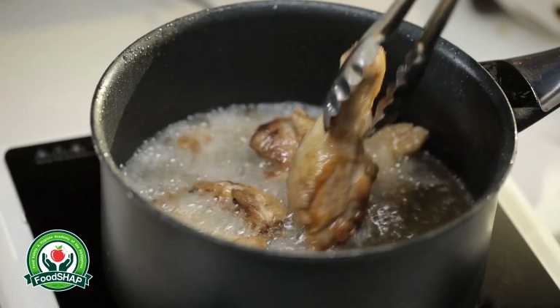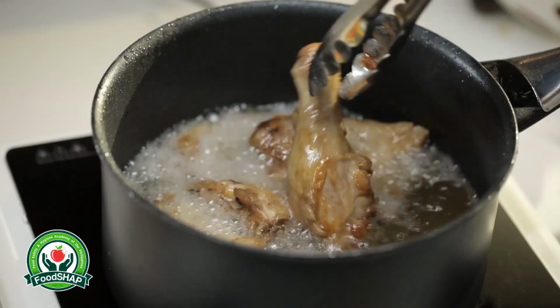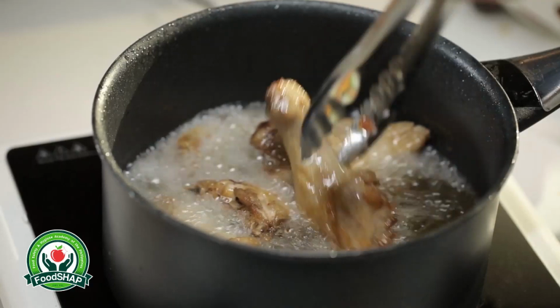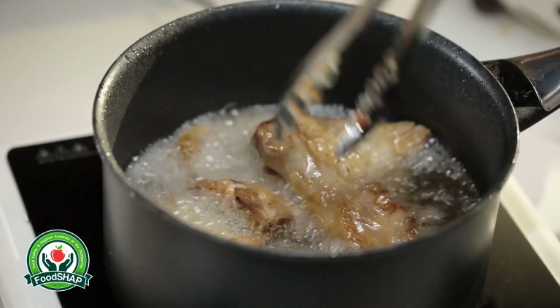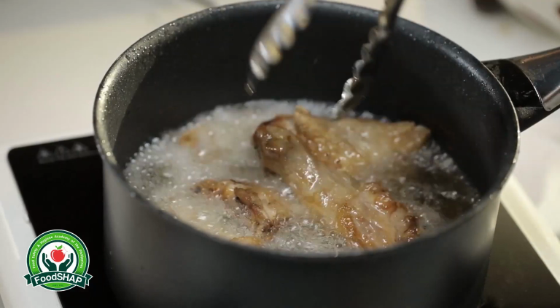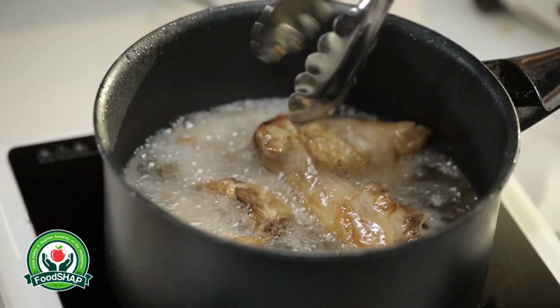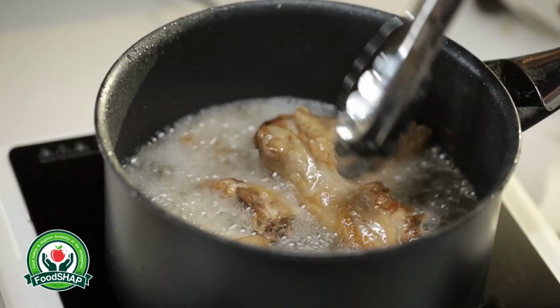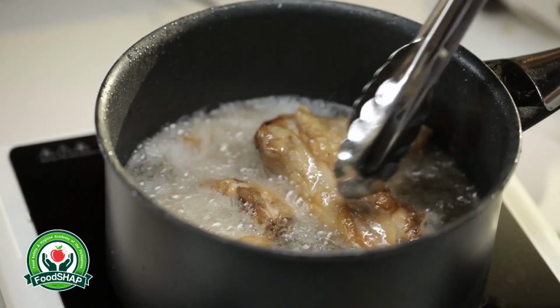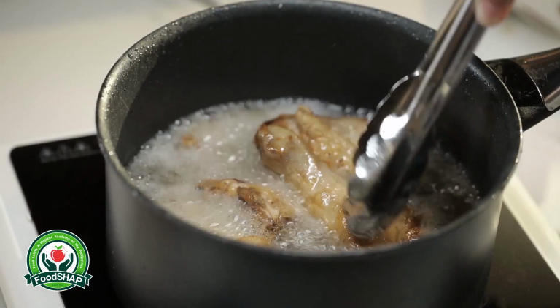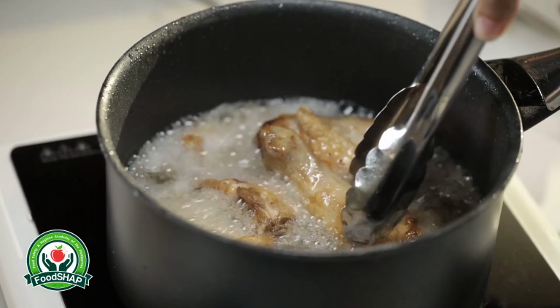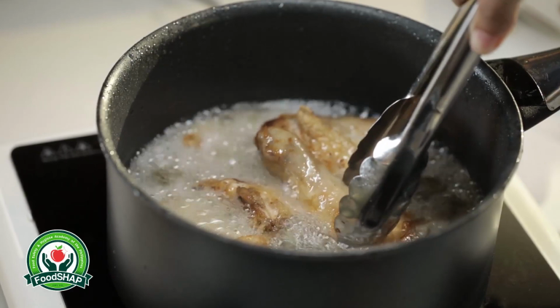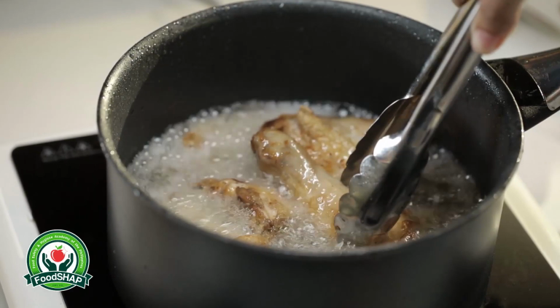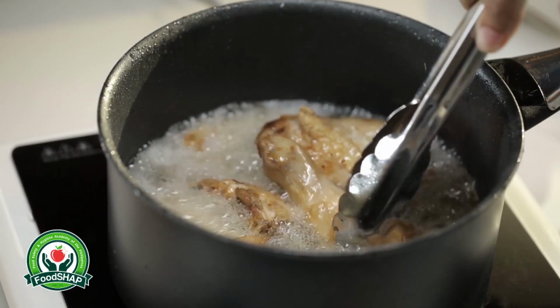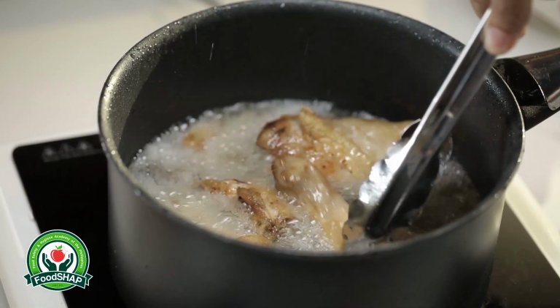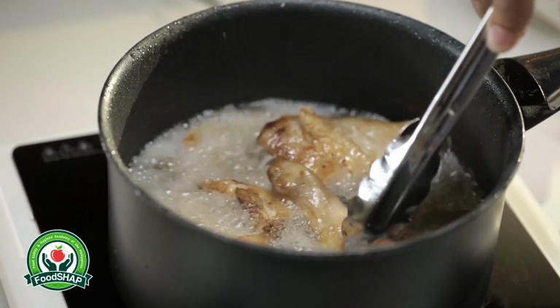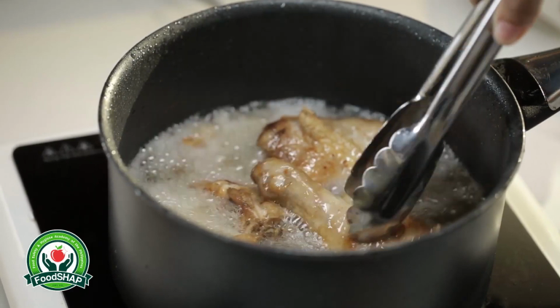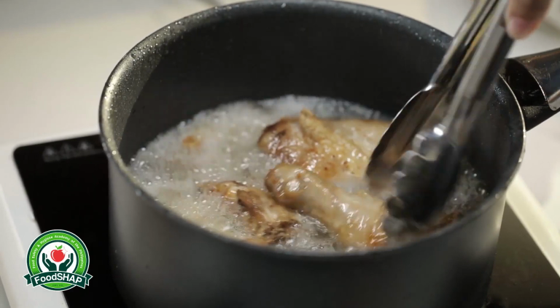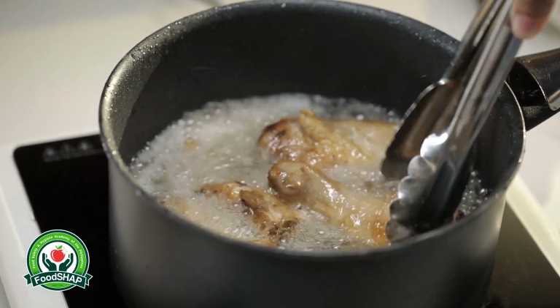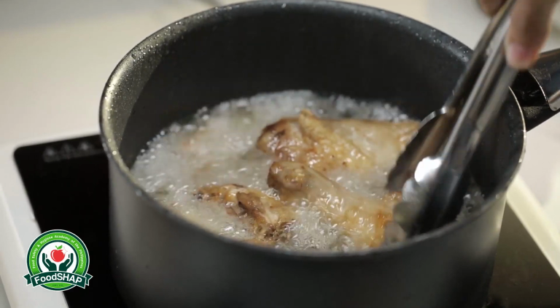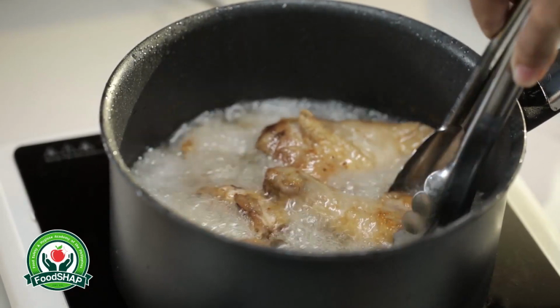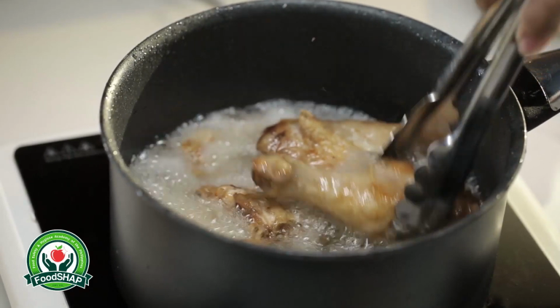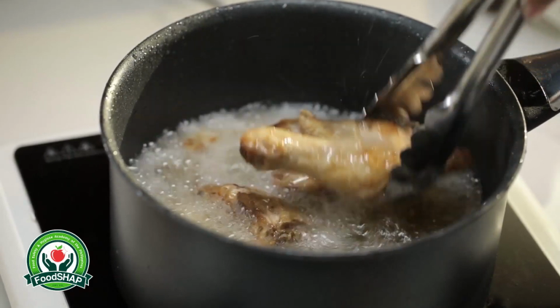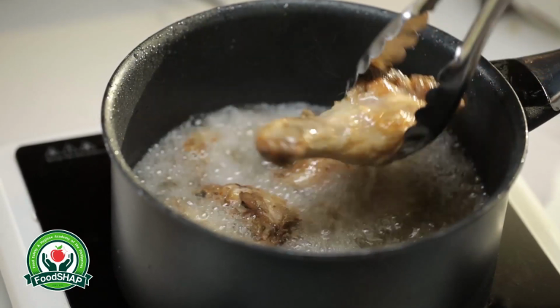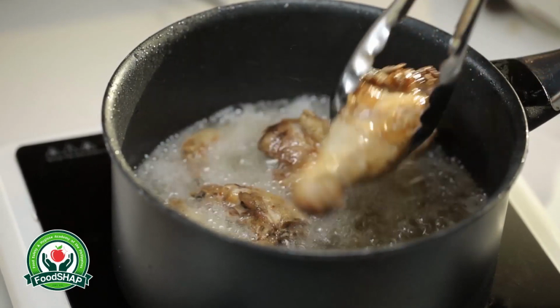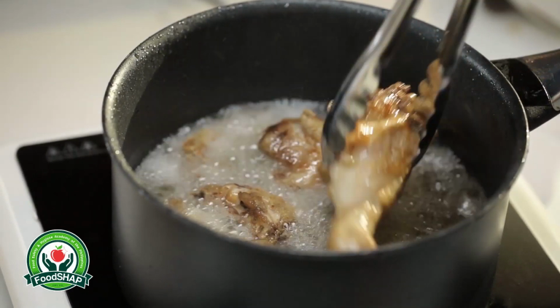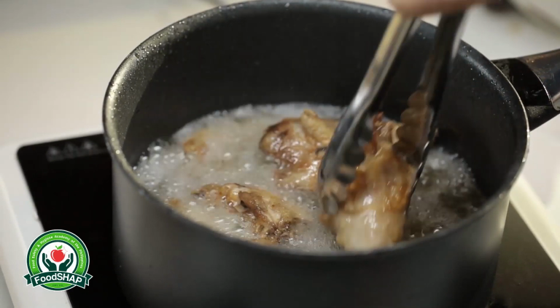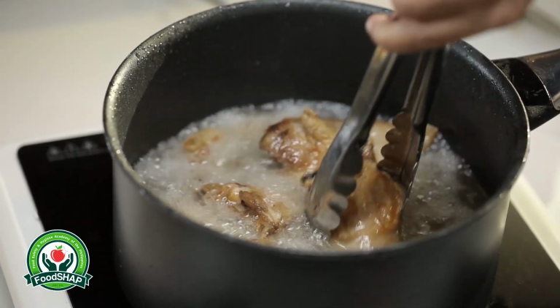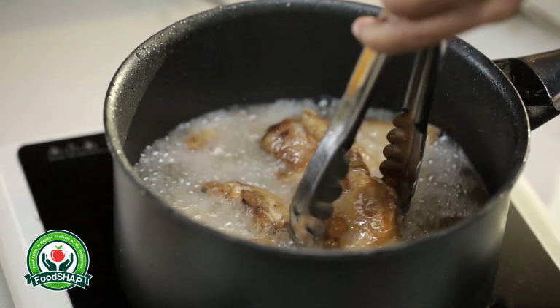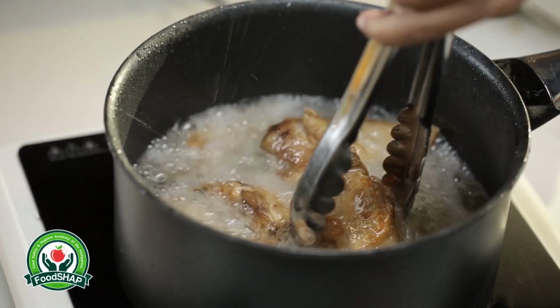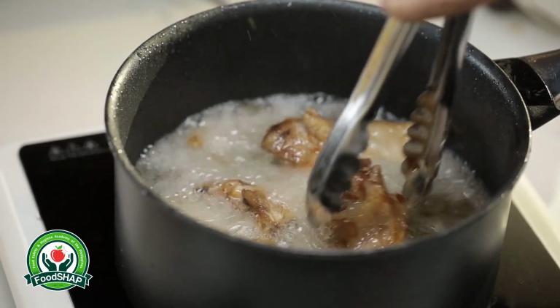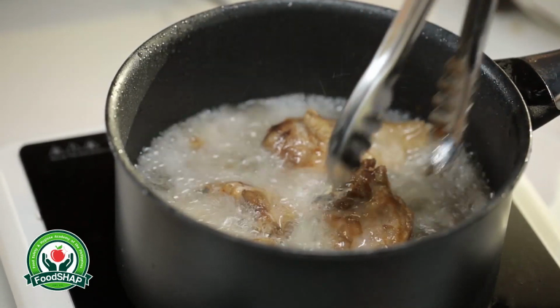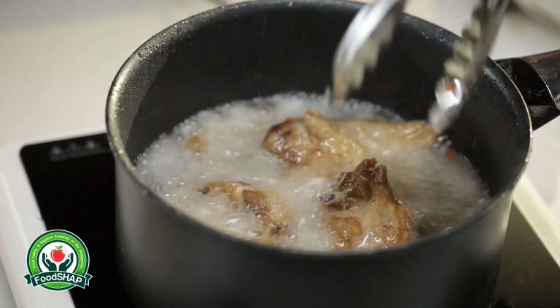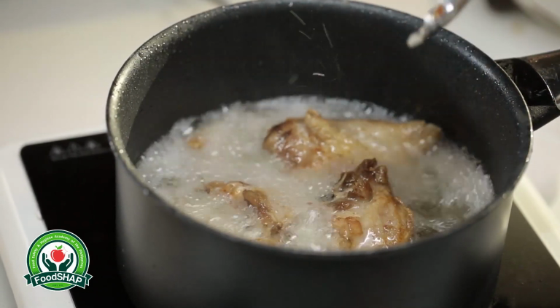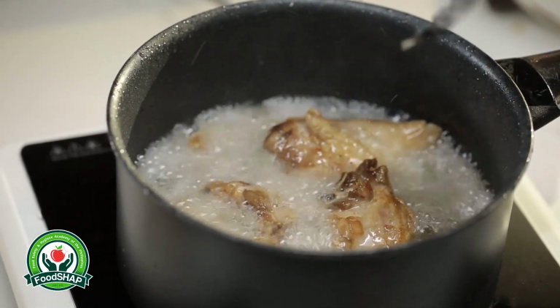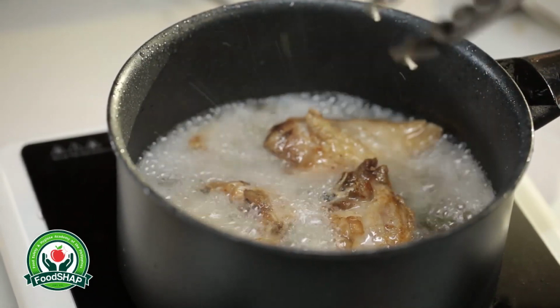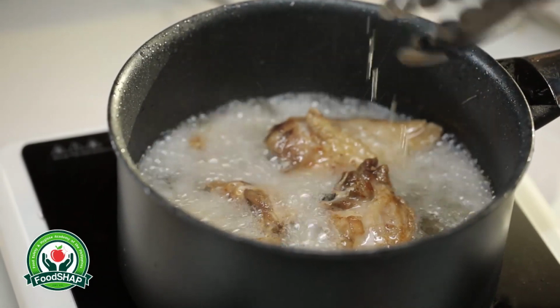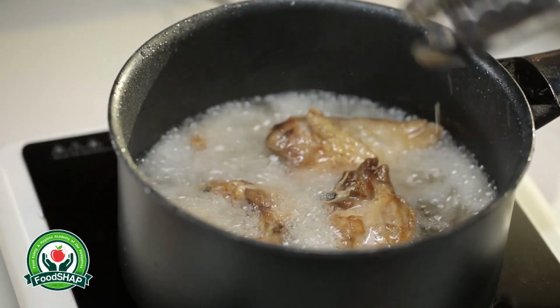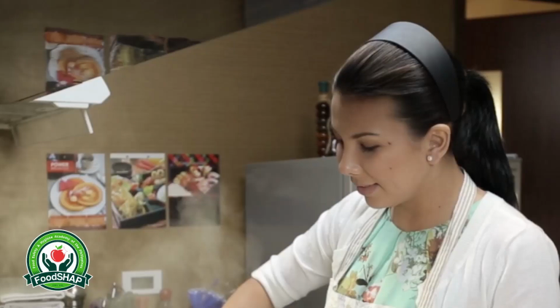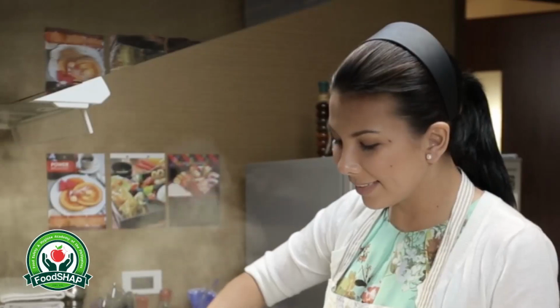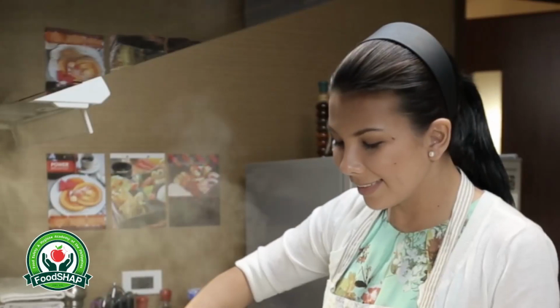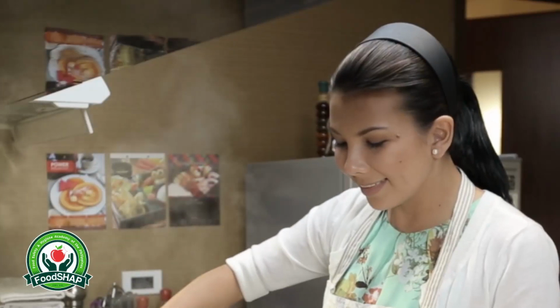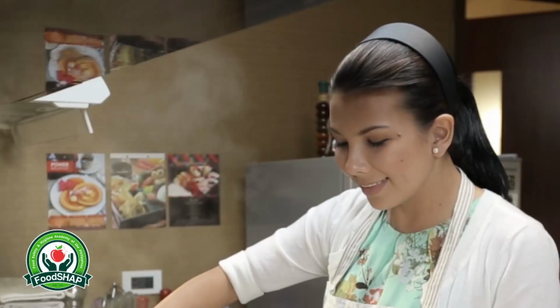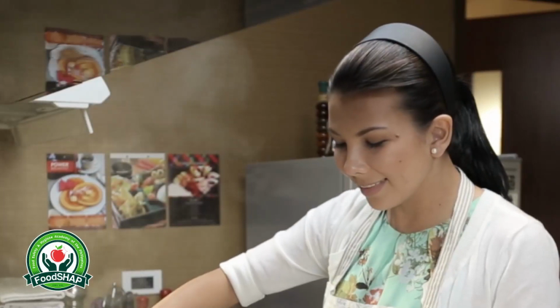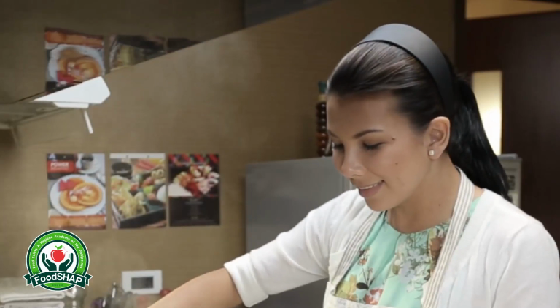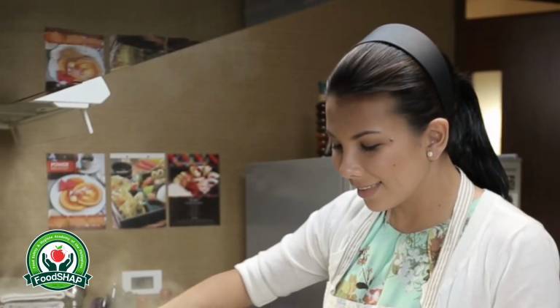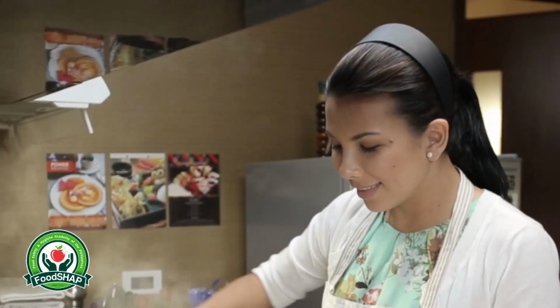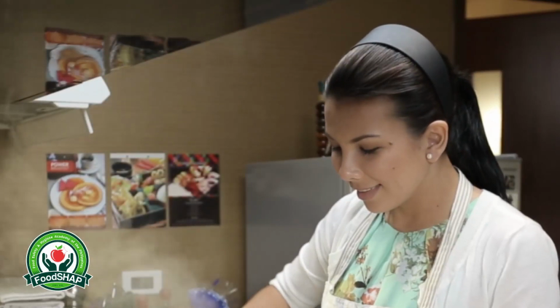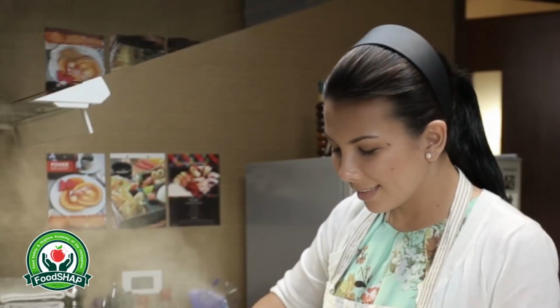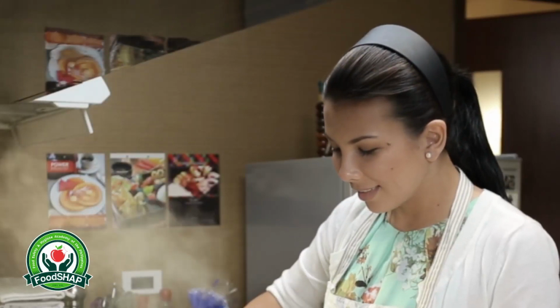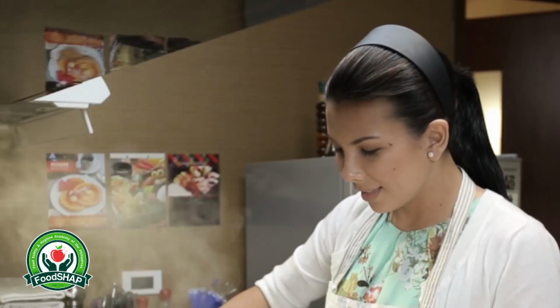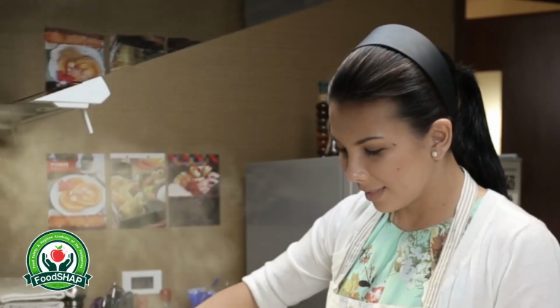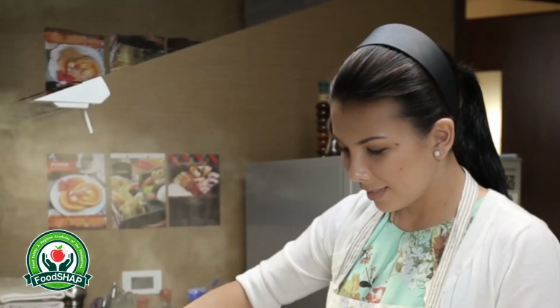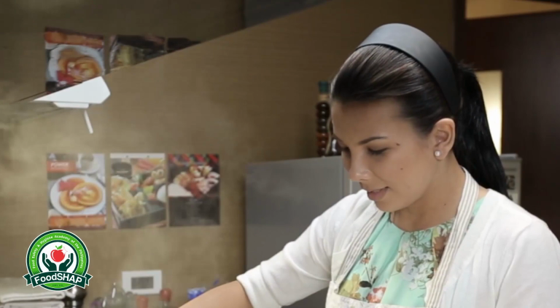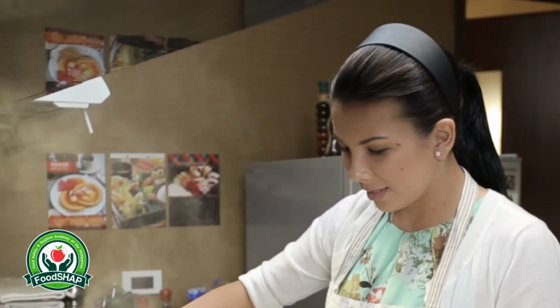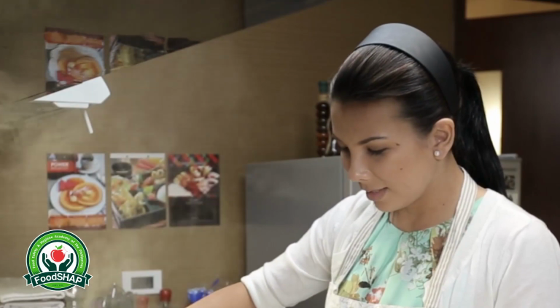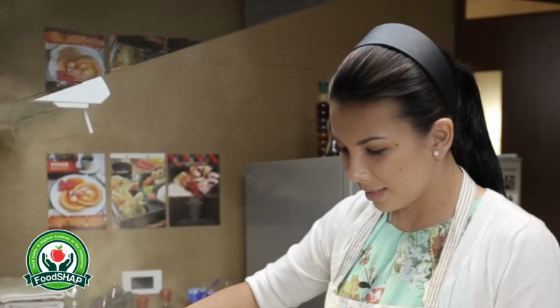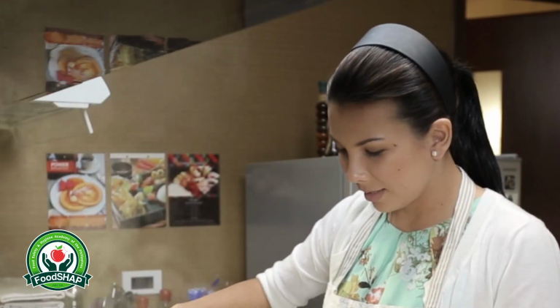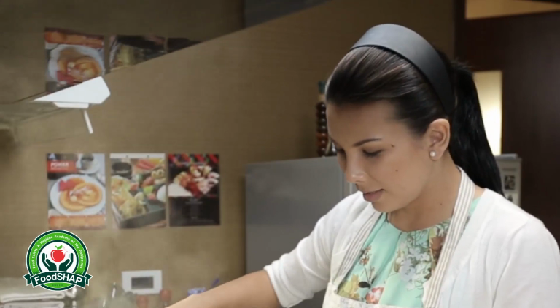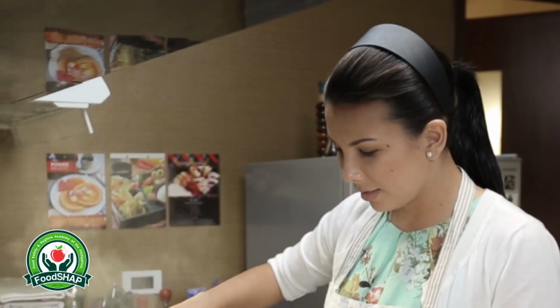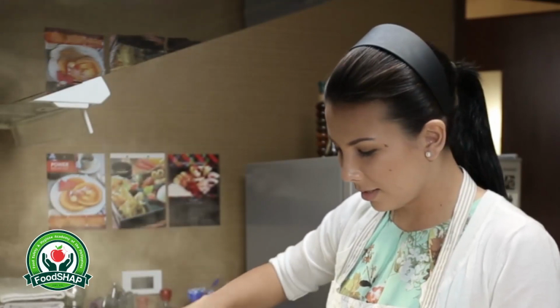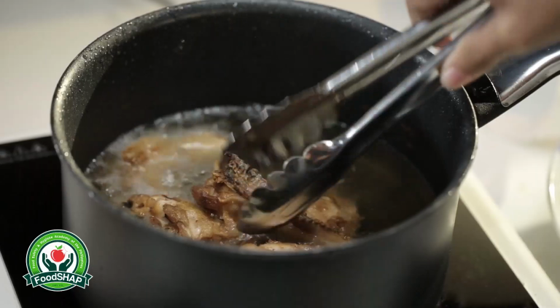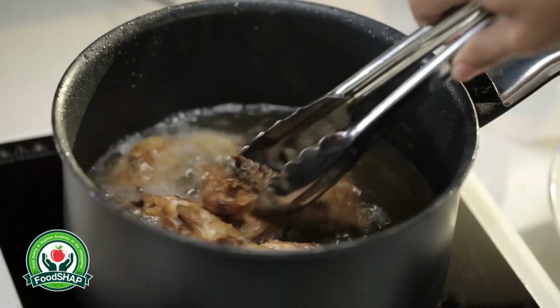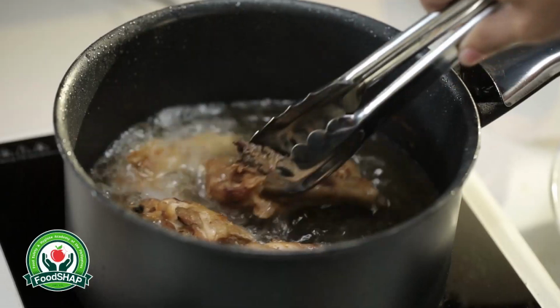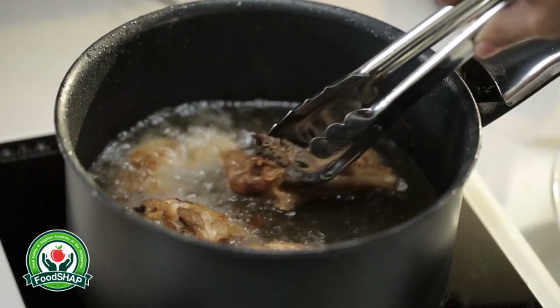Even if the food already looks good on the outside, Leni is still not sure if the food is ready to be served and if the insides are already cooked.